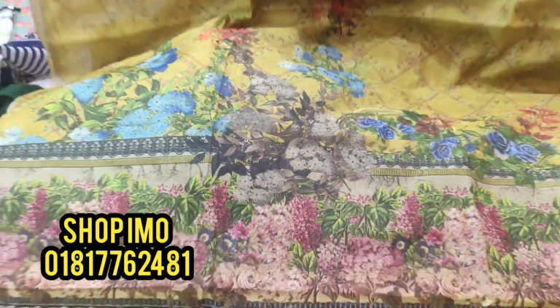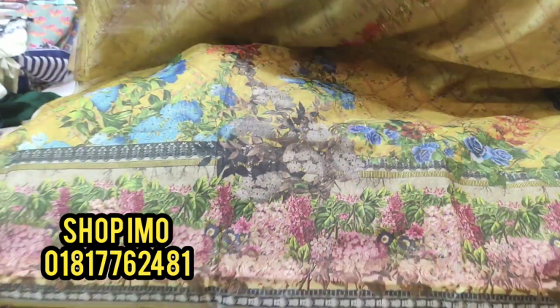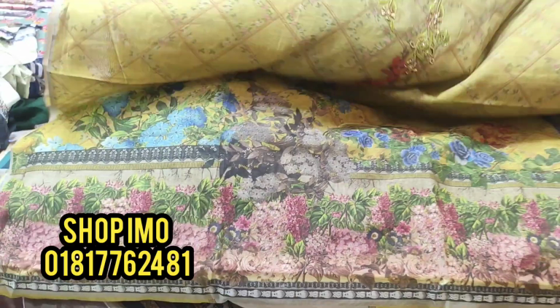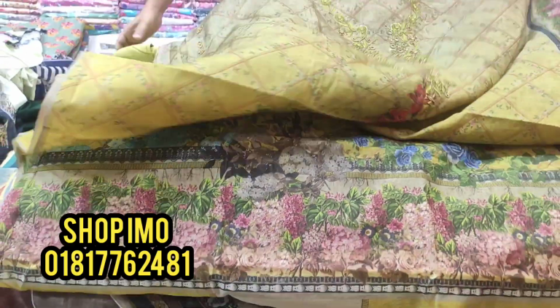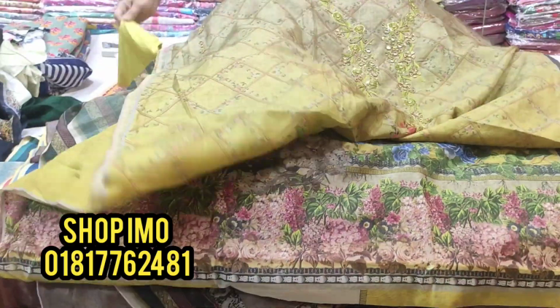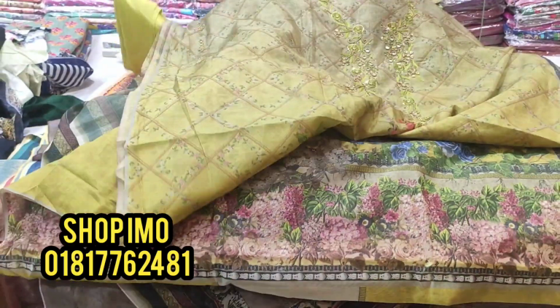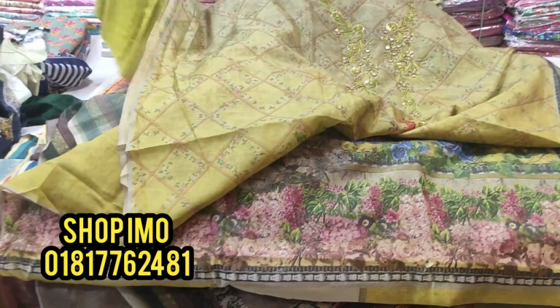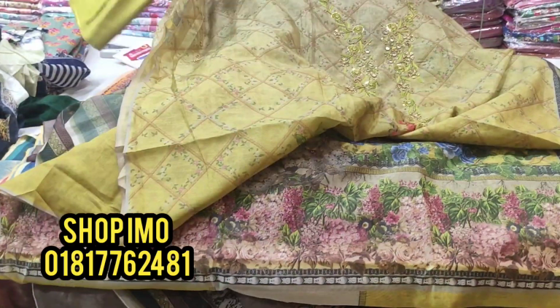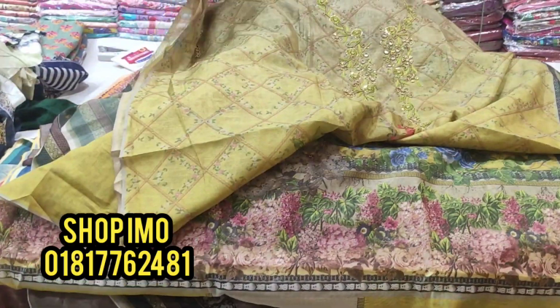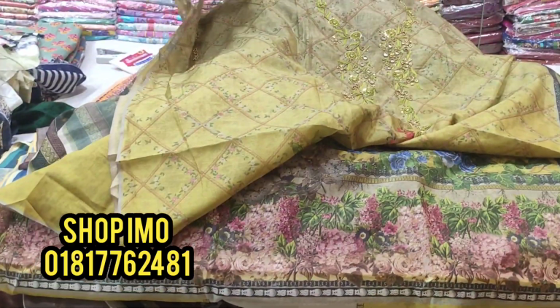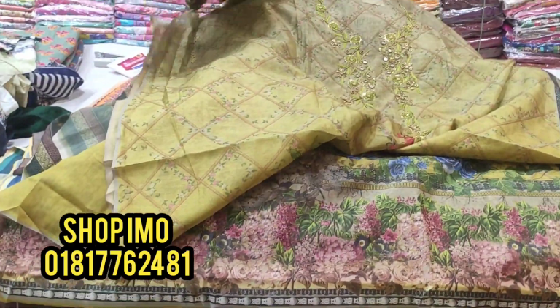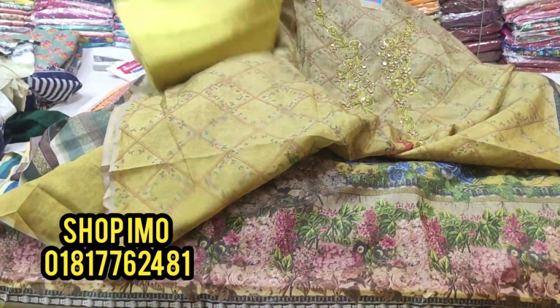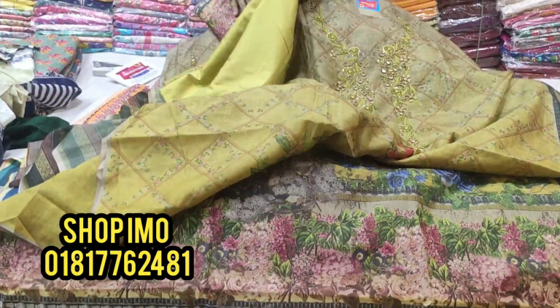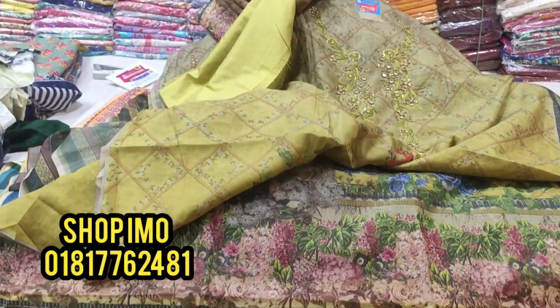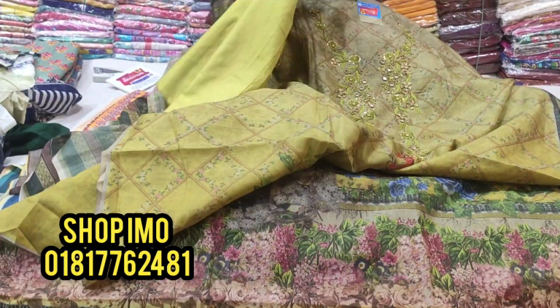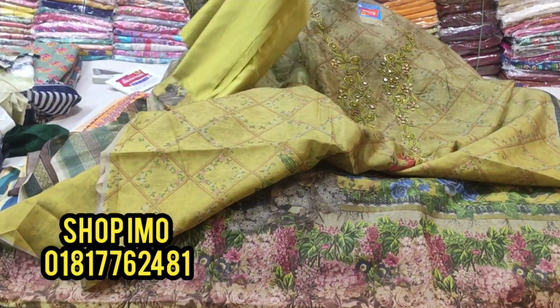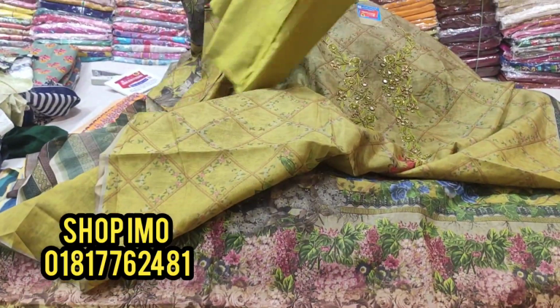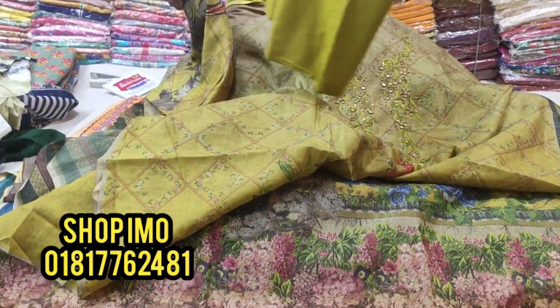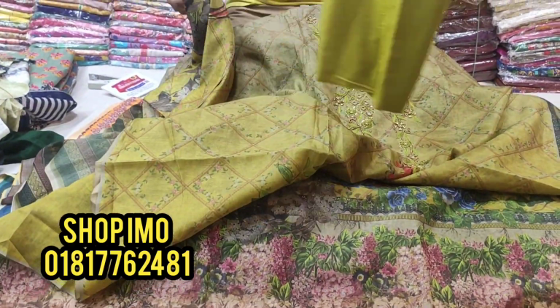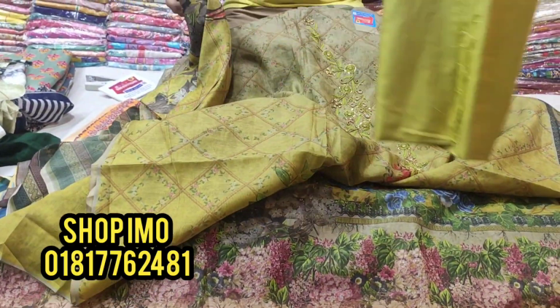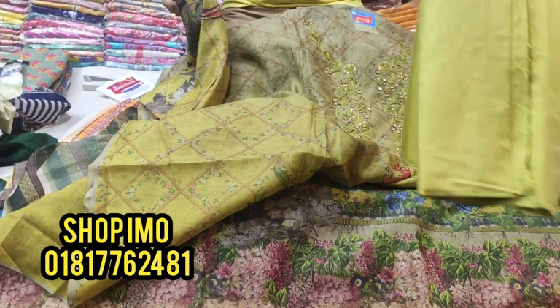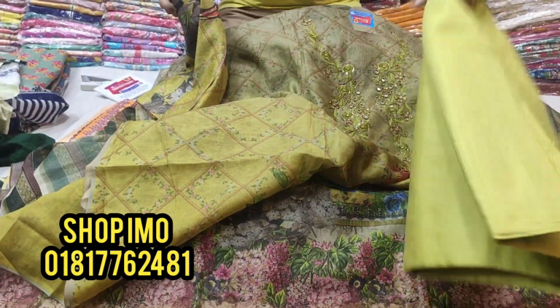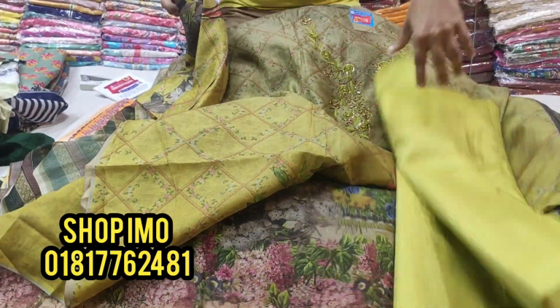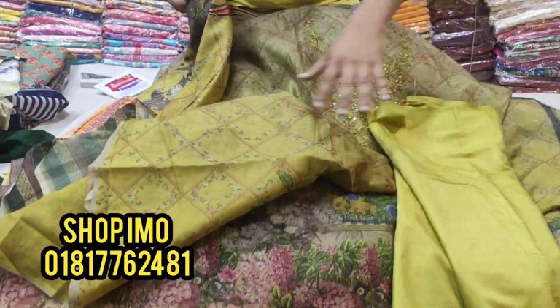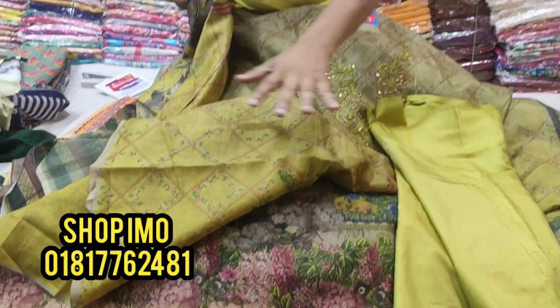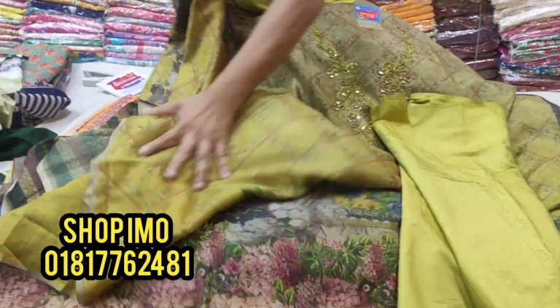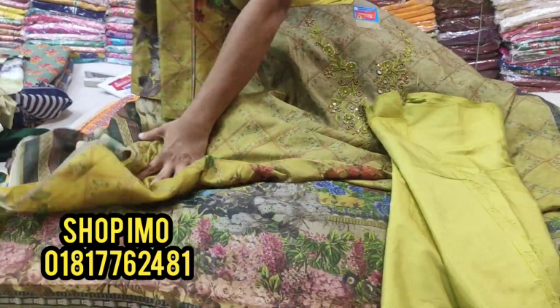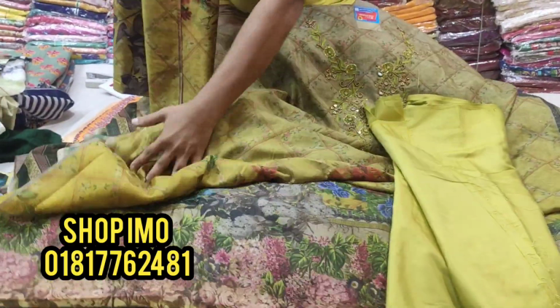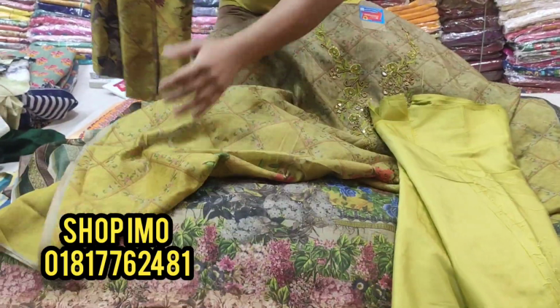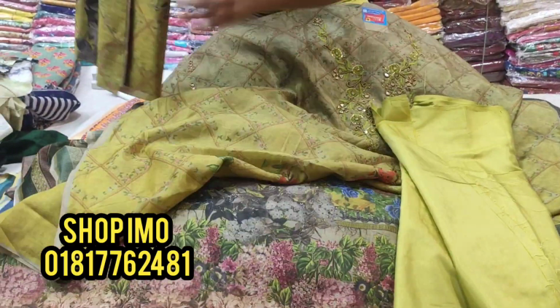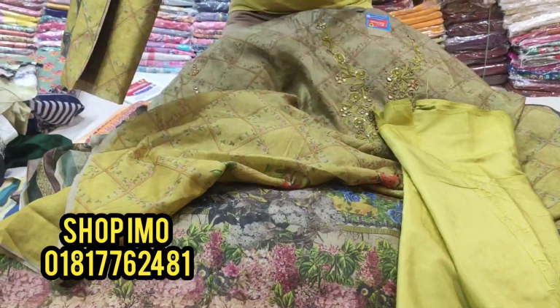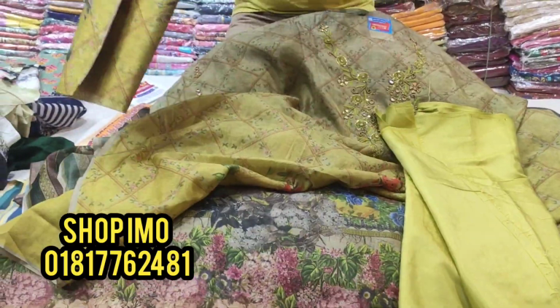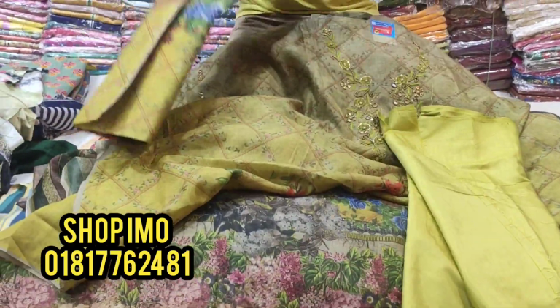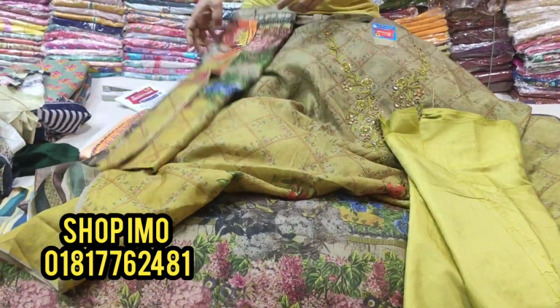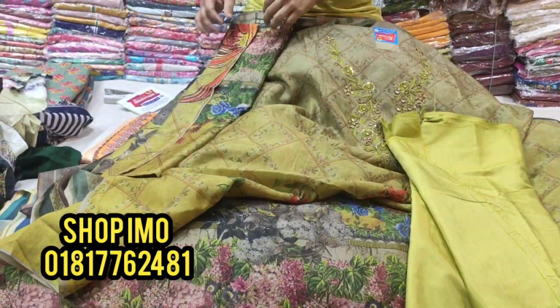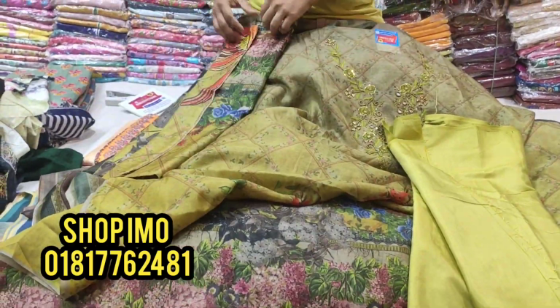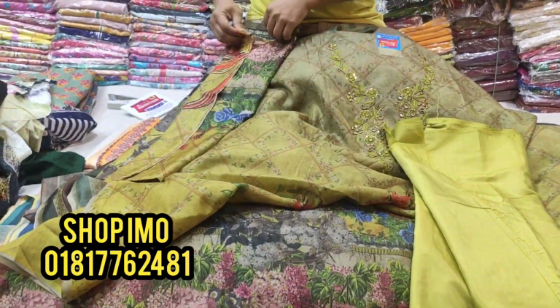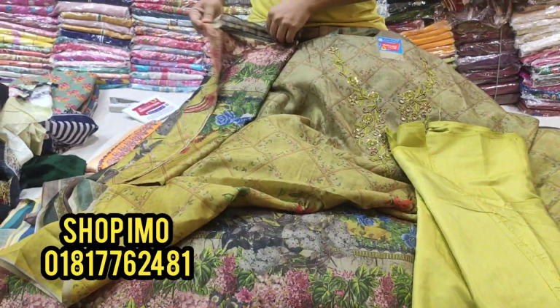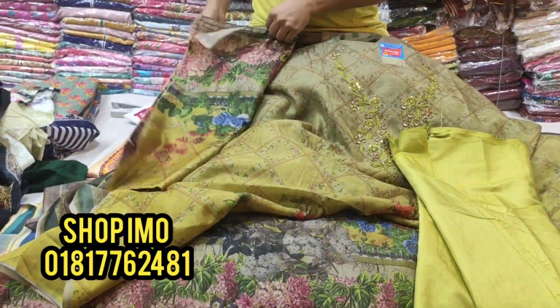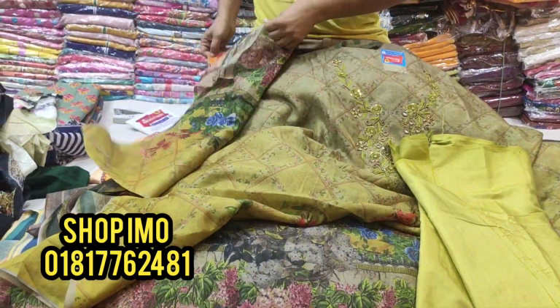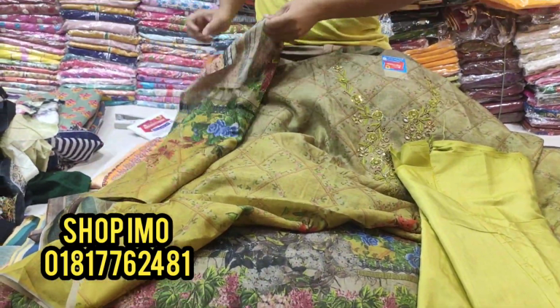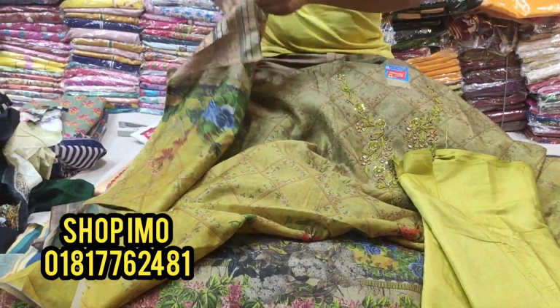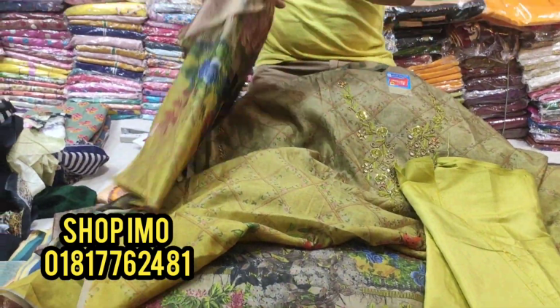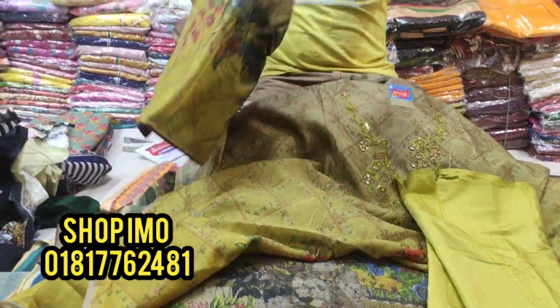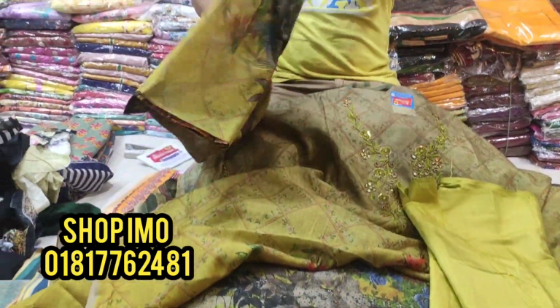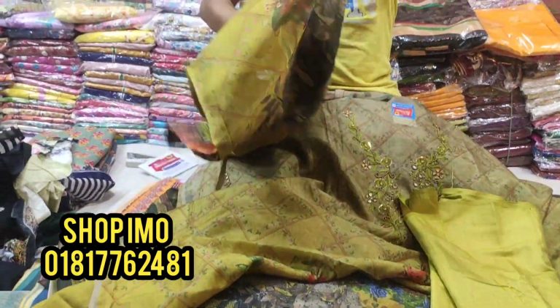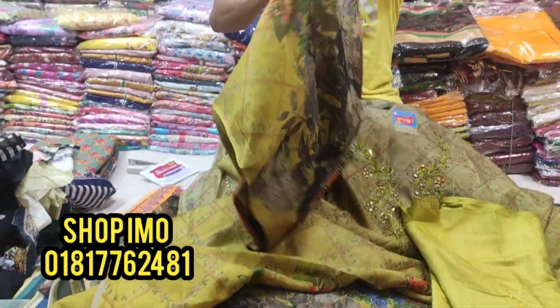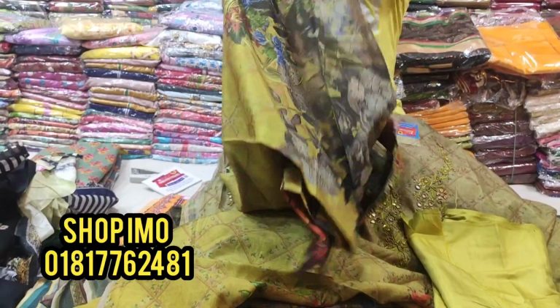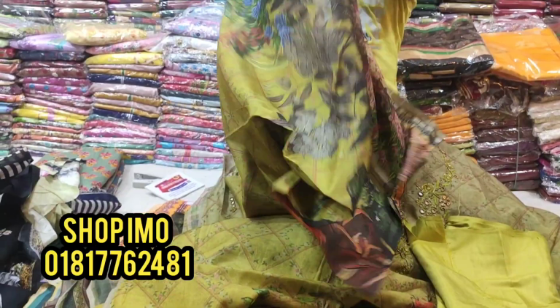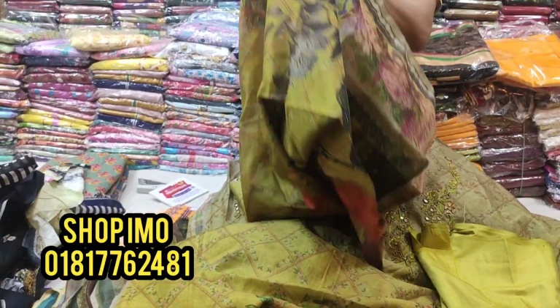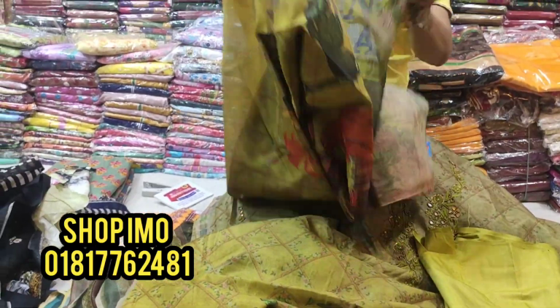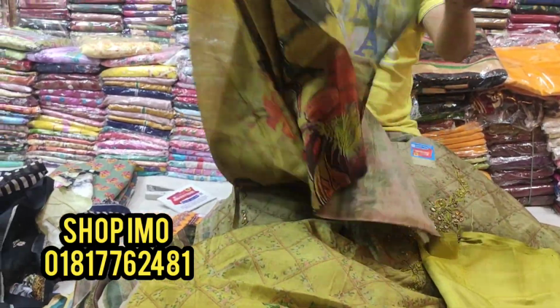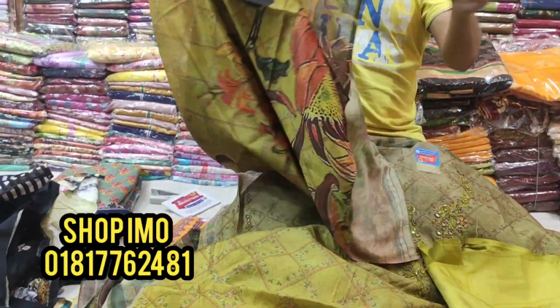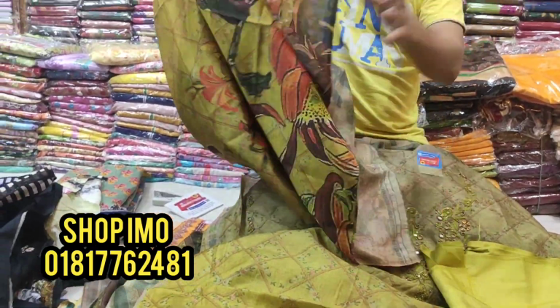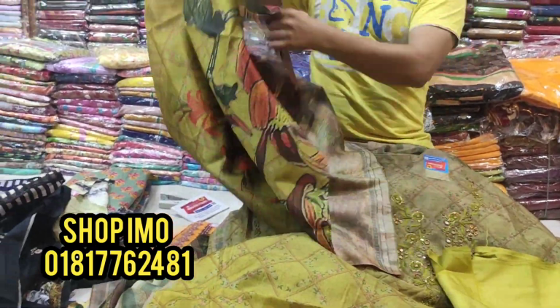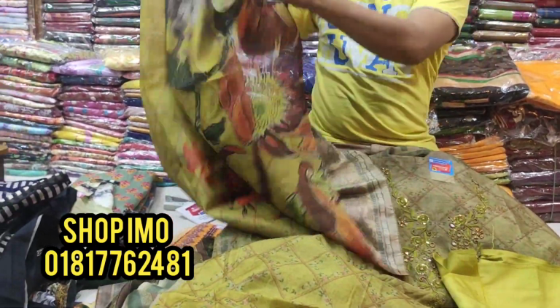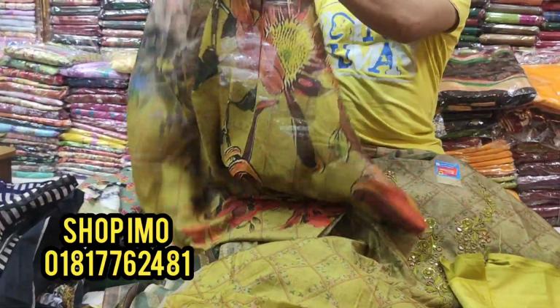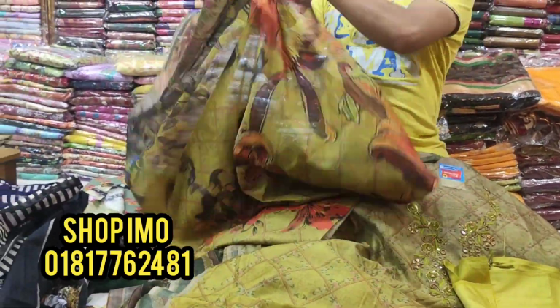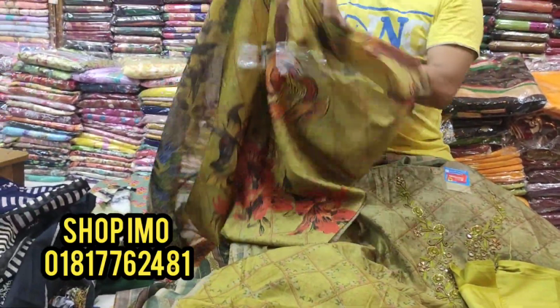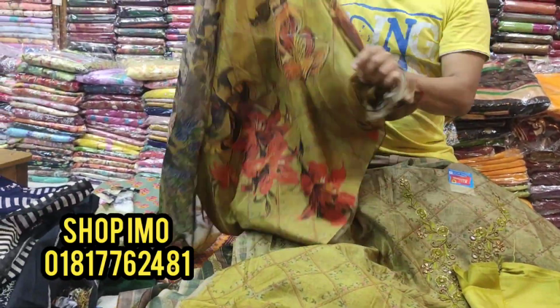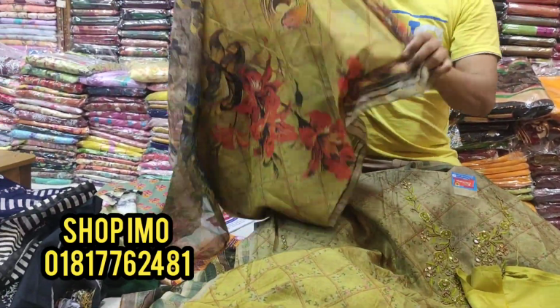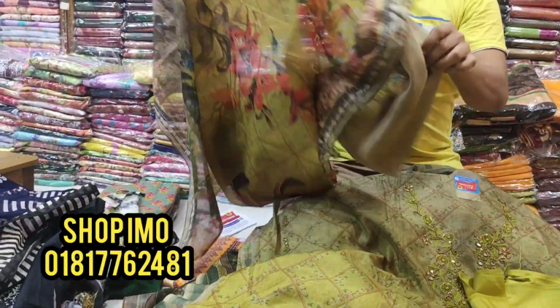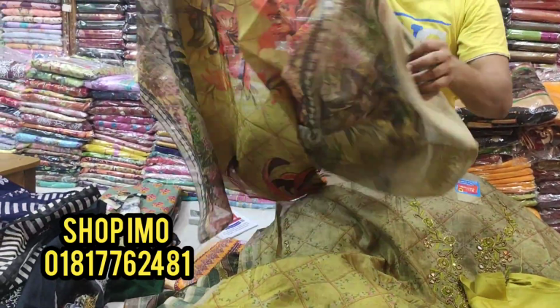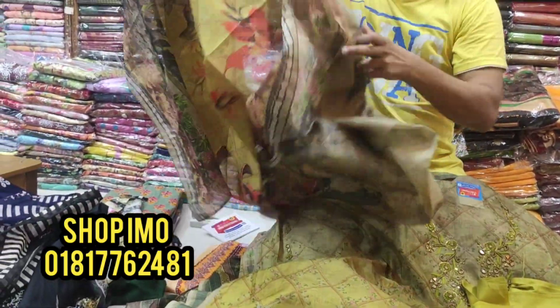It's a silk fabric dress. The home delivery service is available.